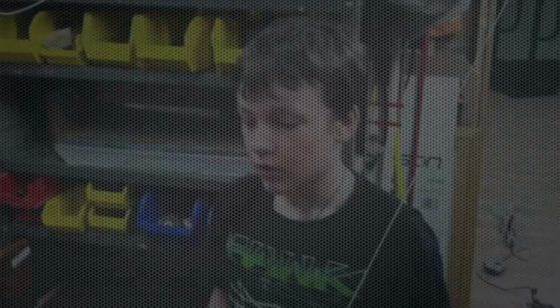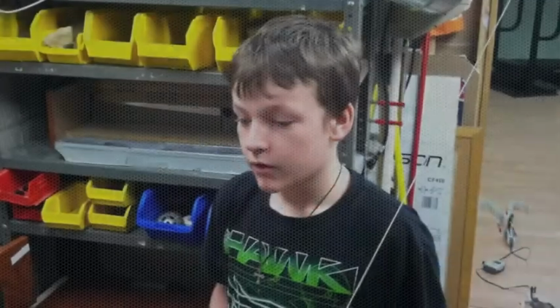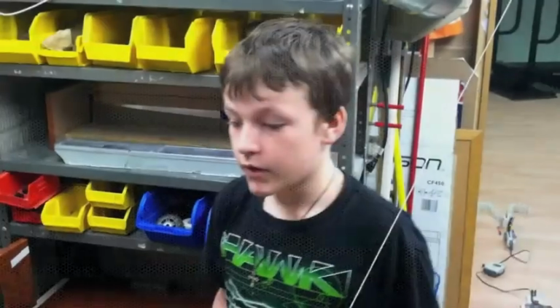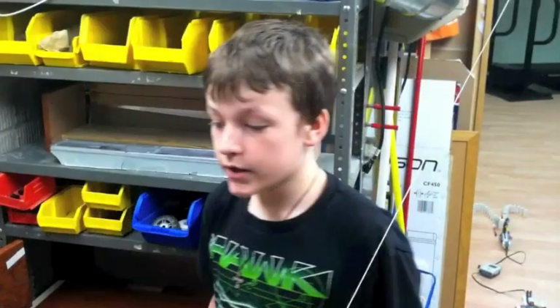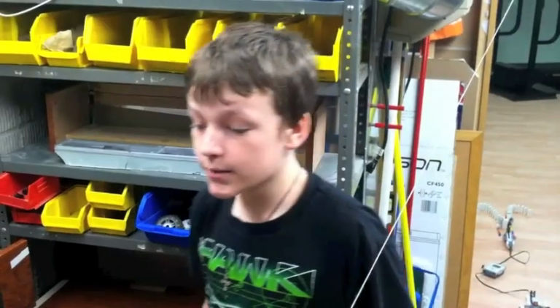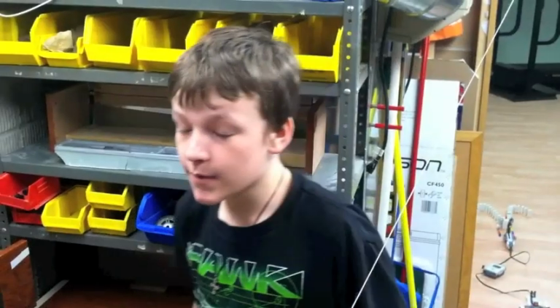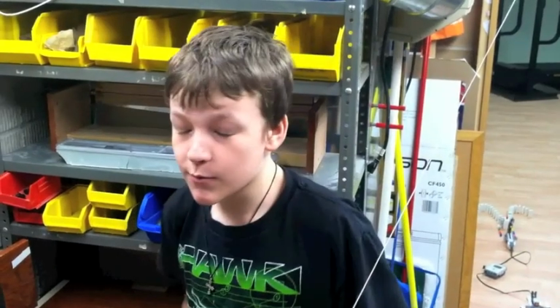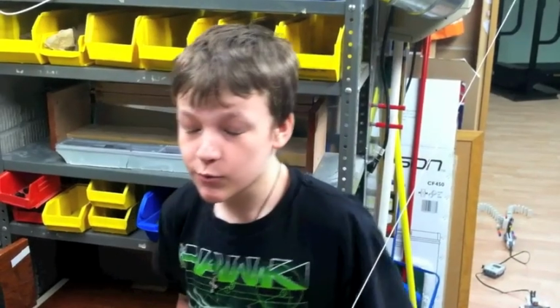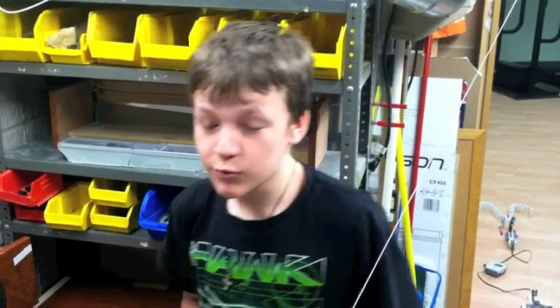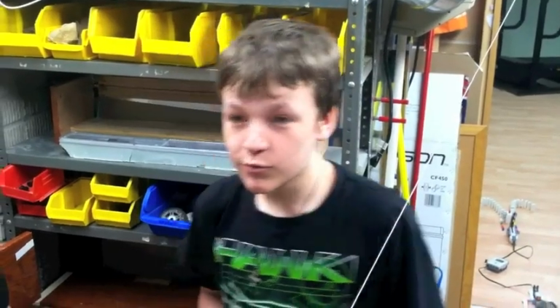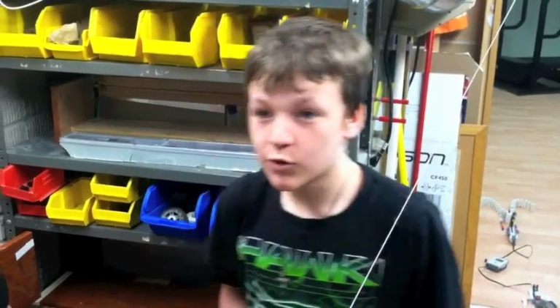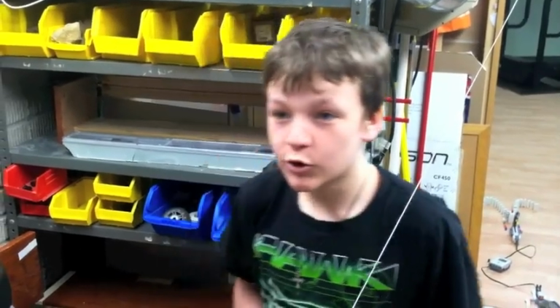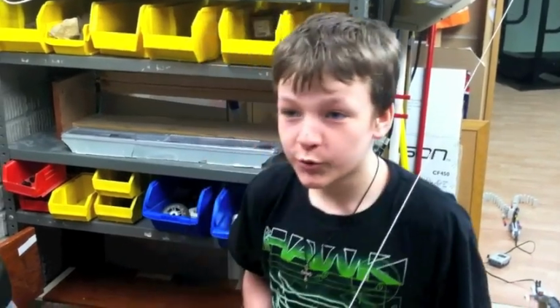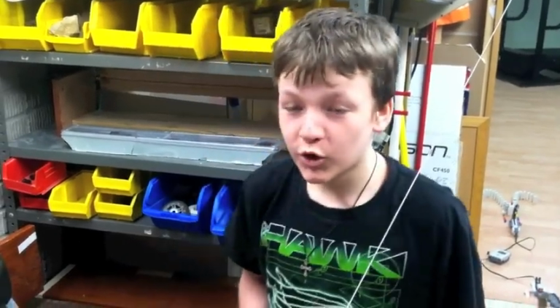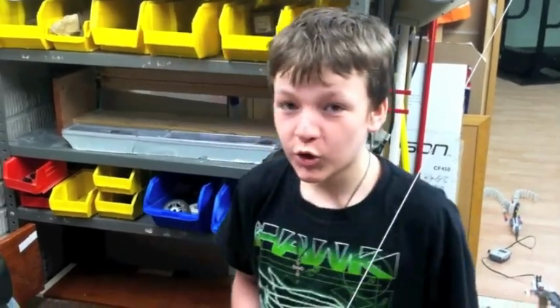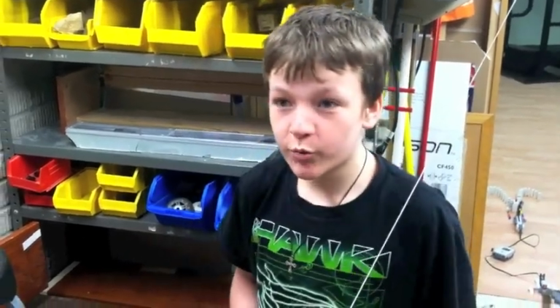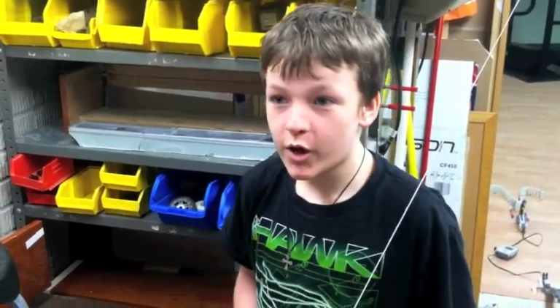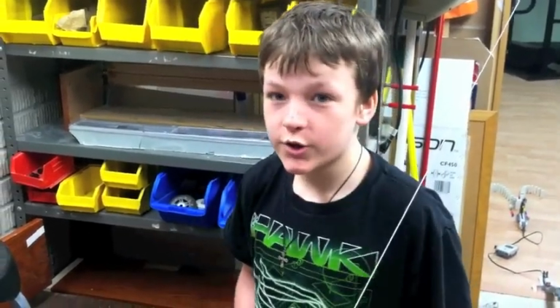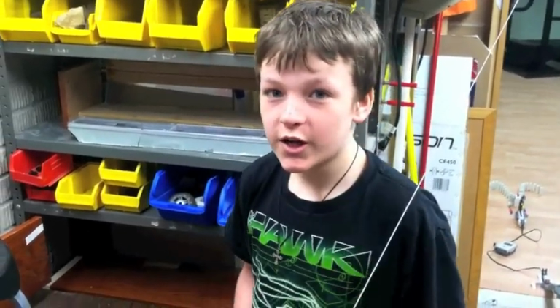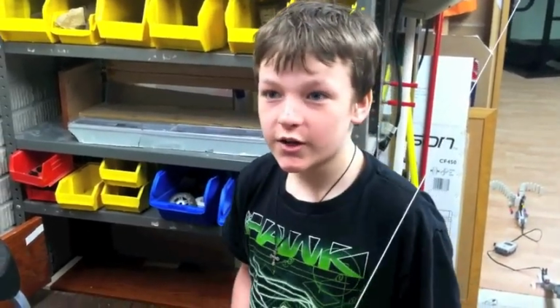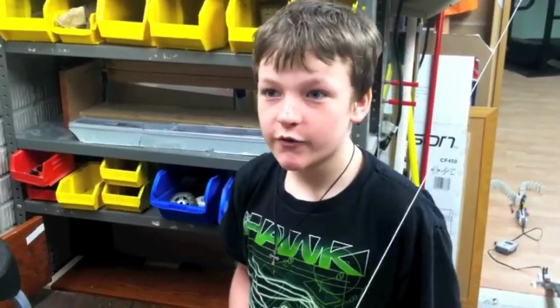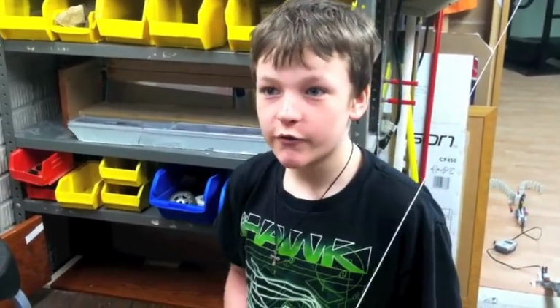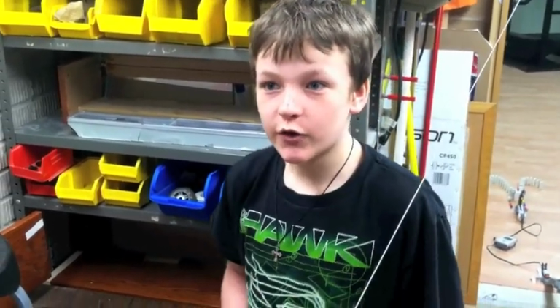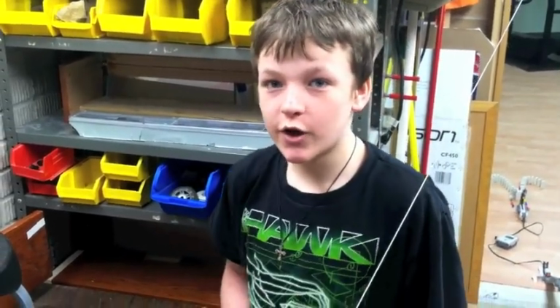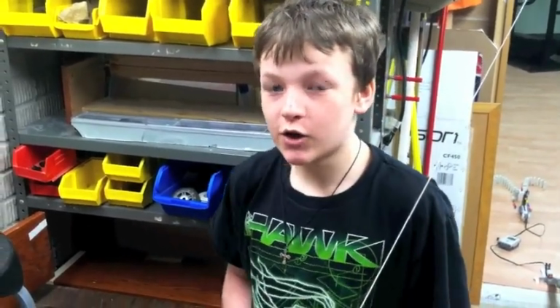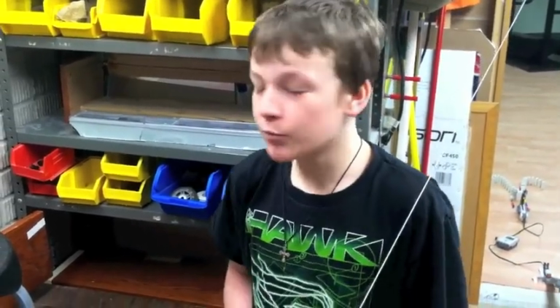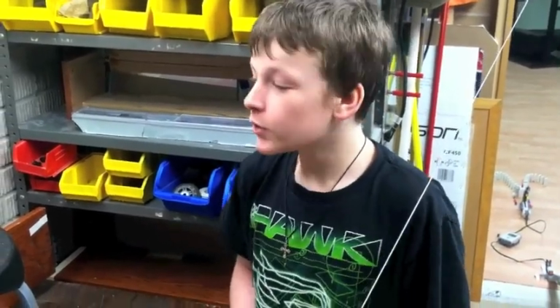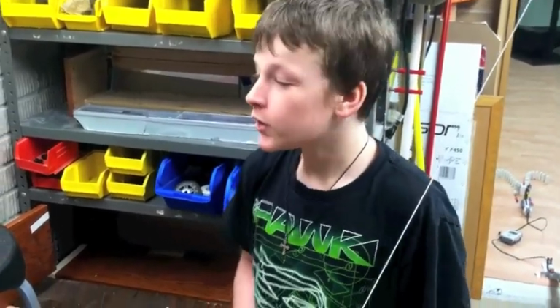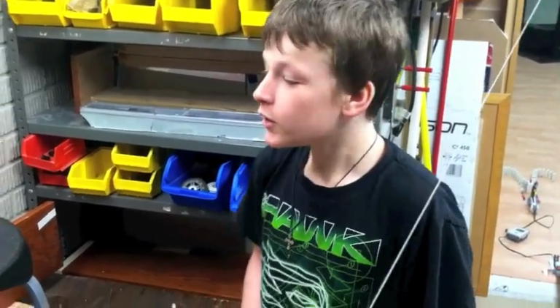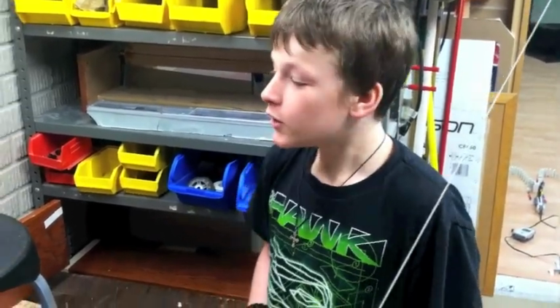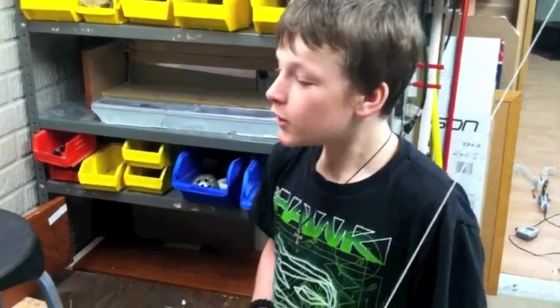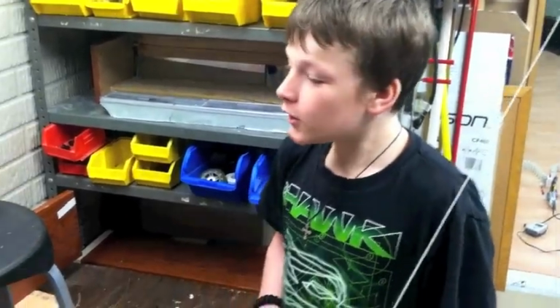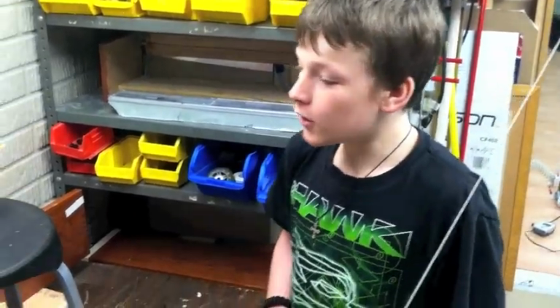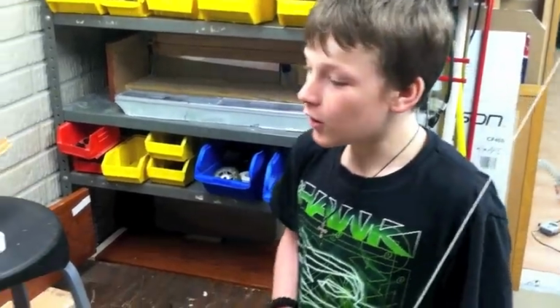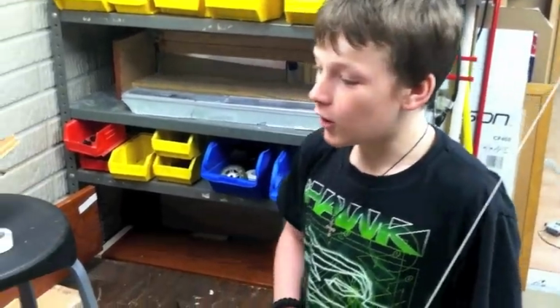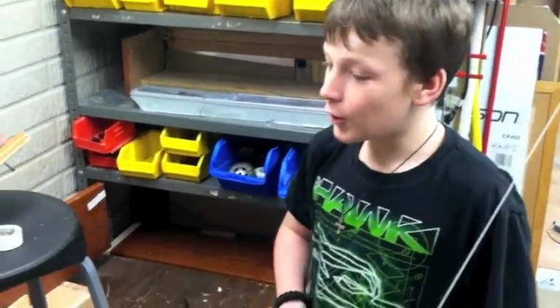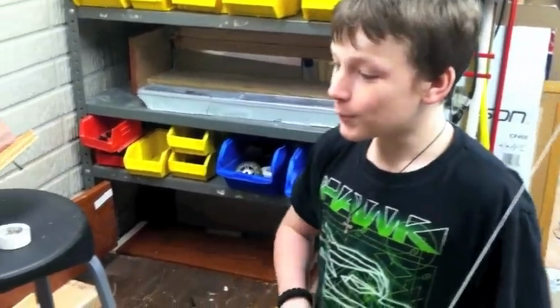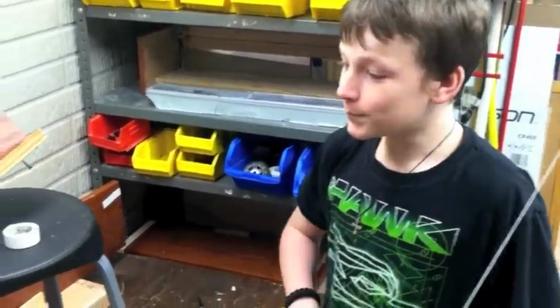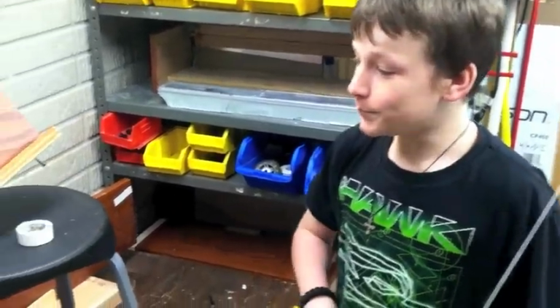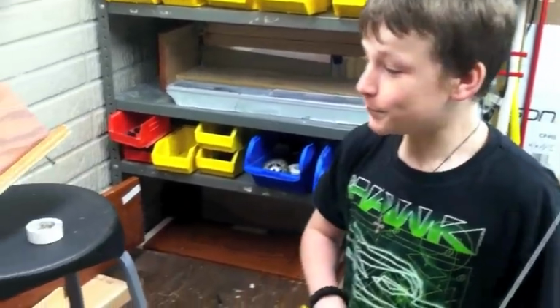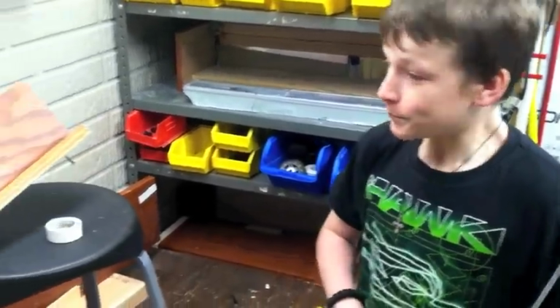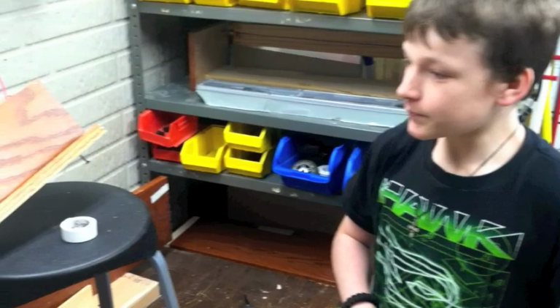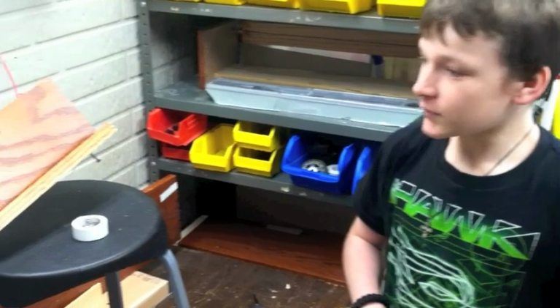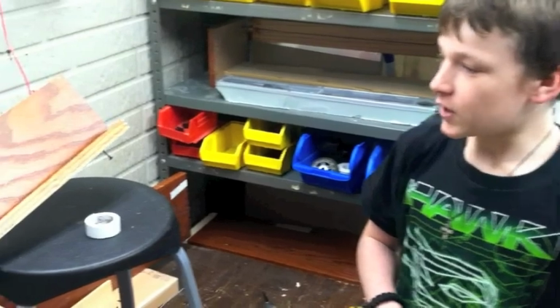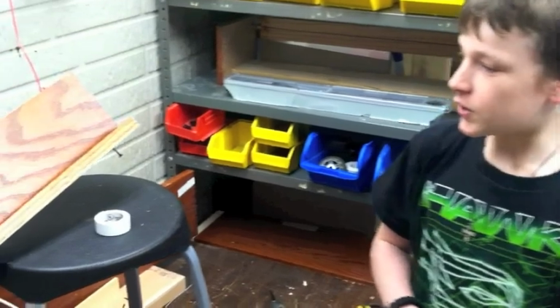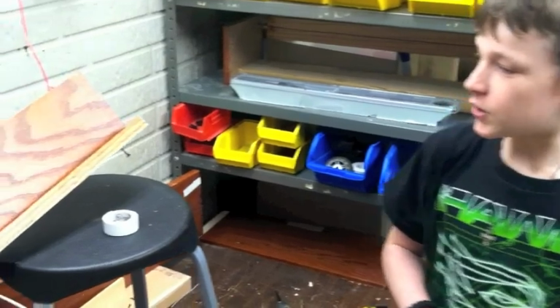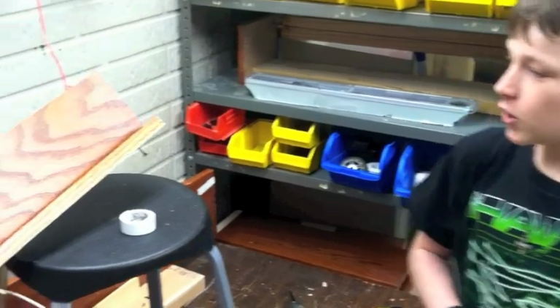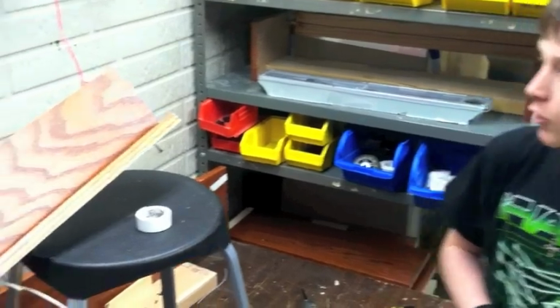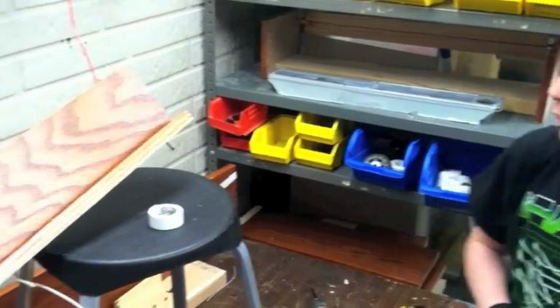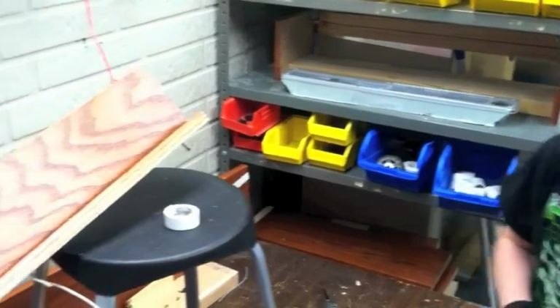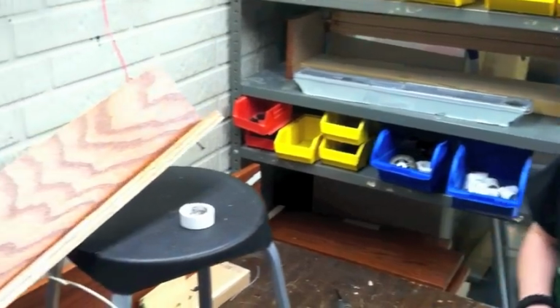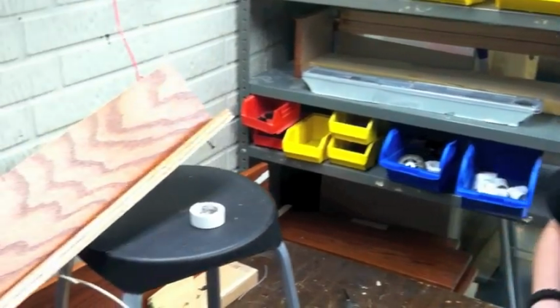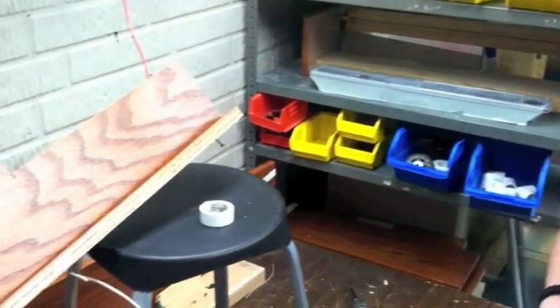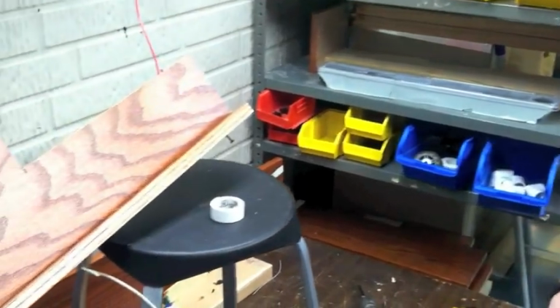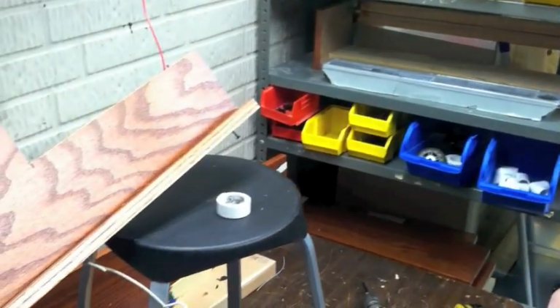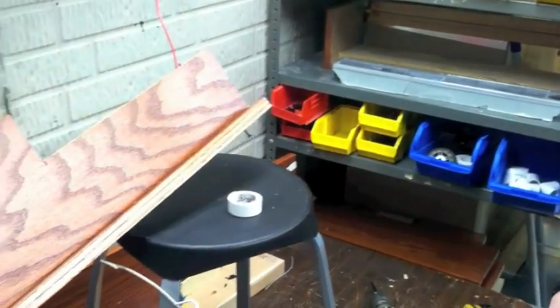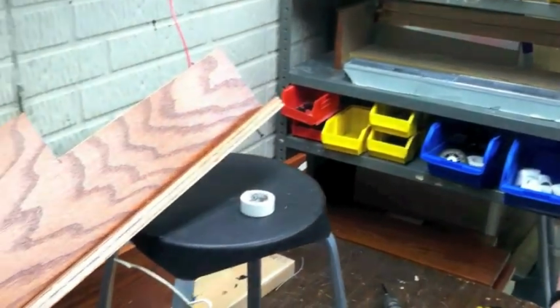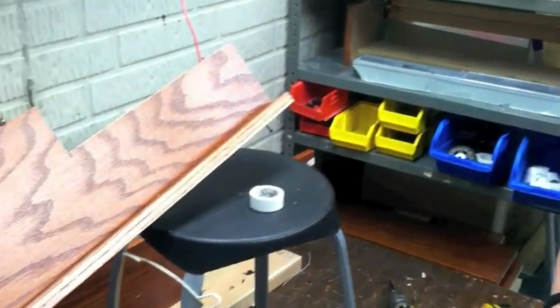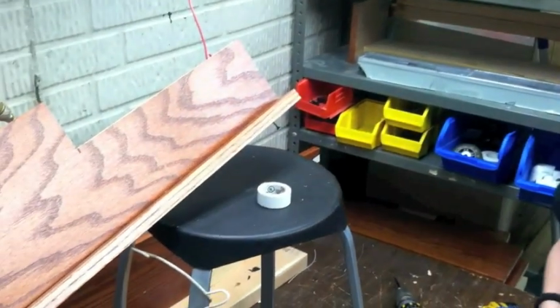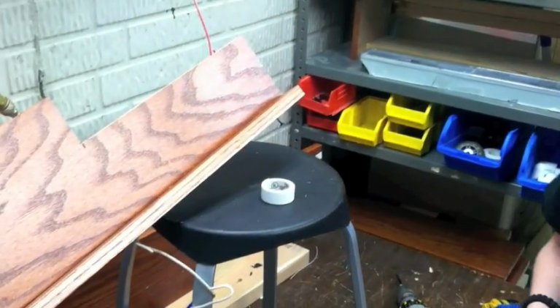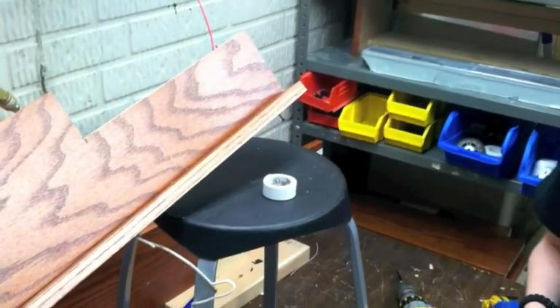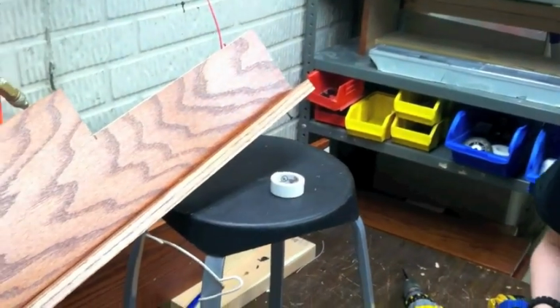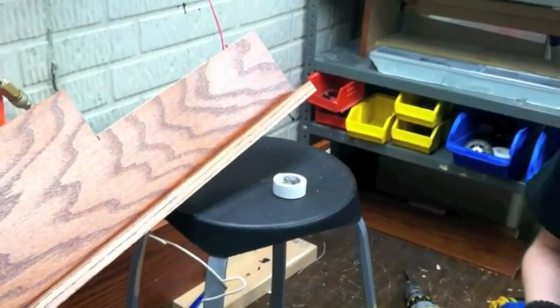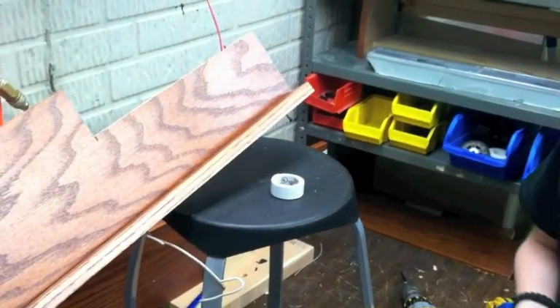This is my Rube Goldberg project for ELP. We are going to try and turn off a light switch.